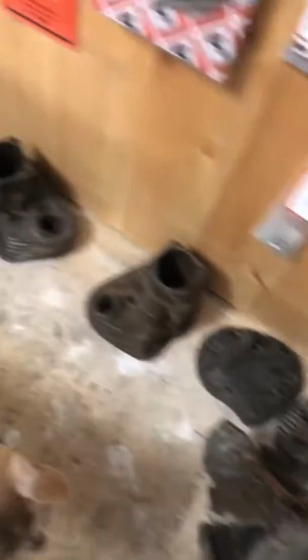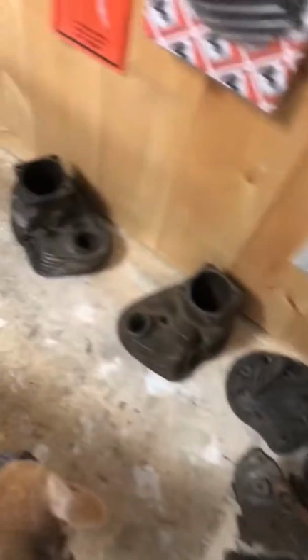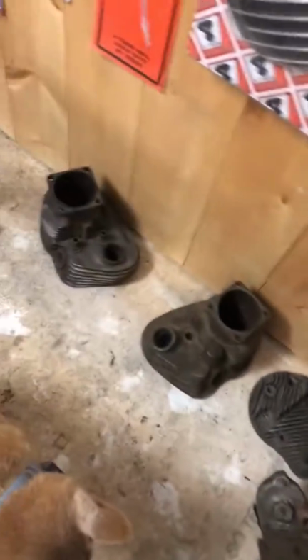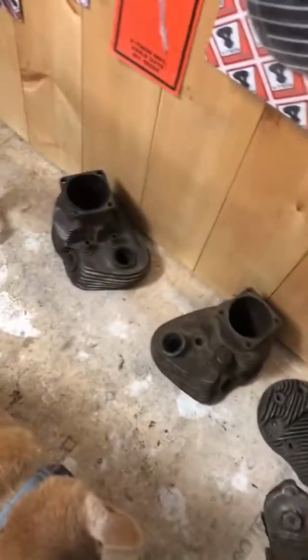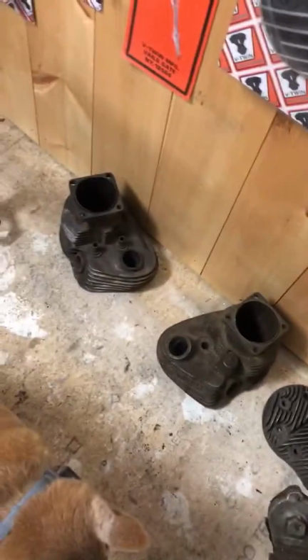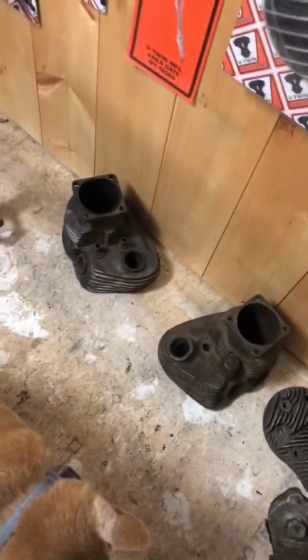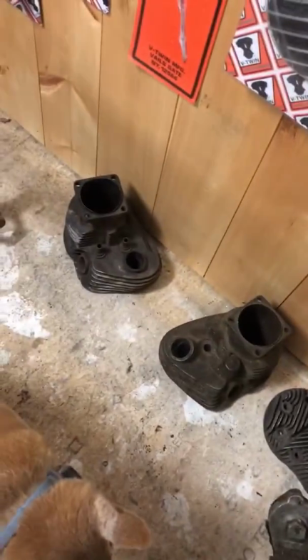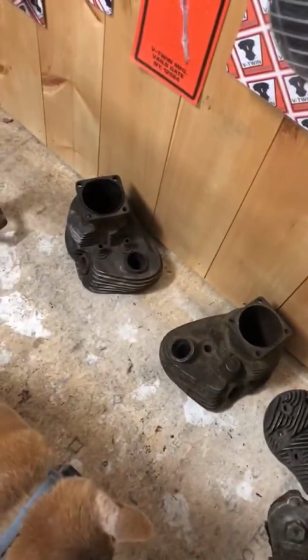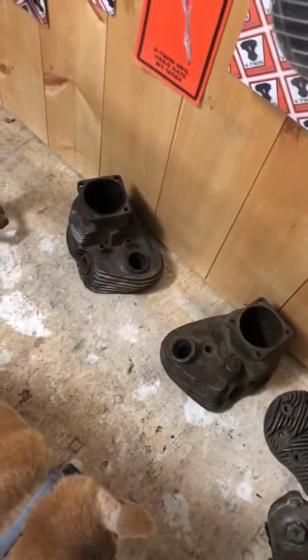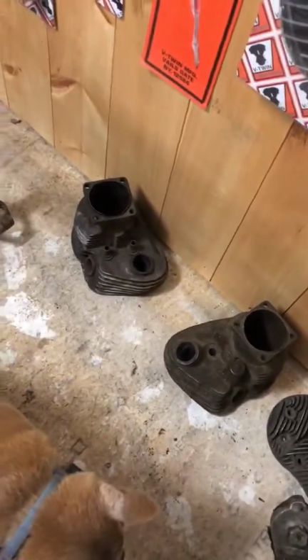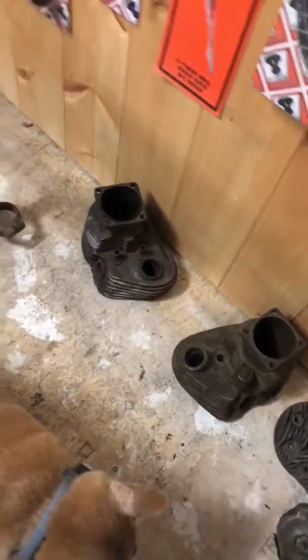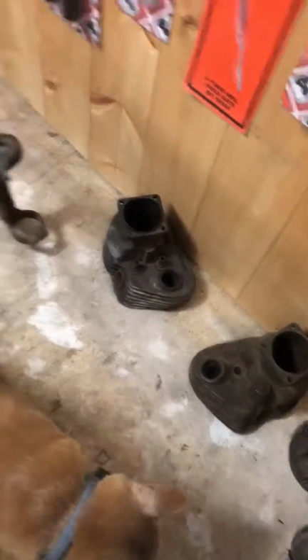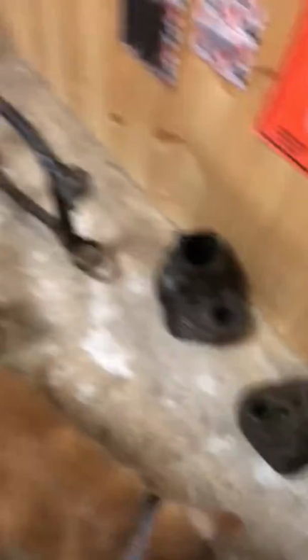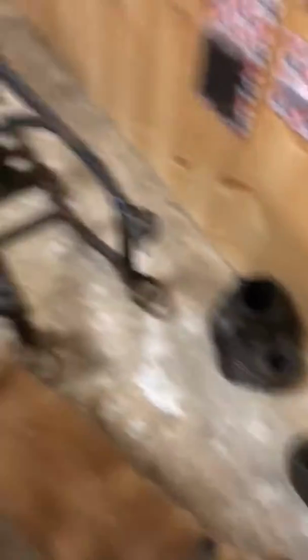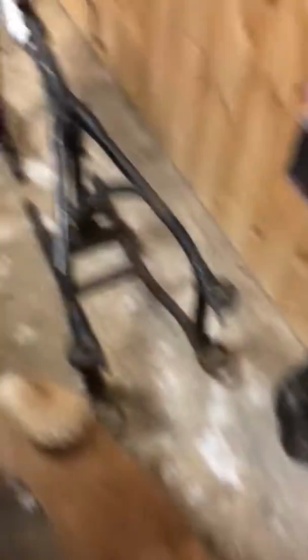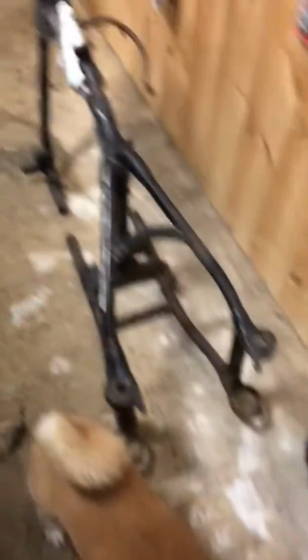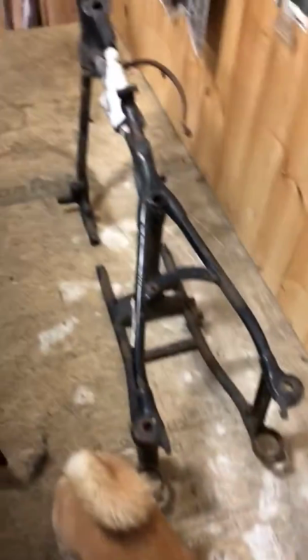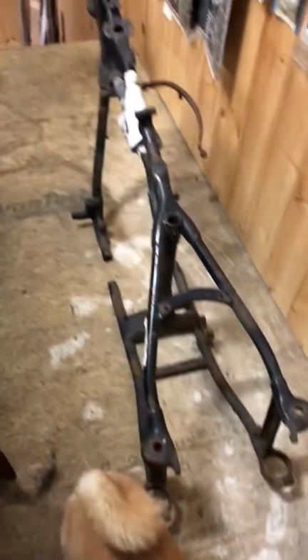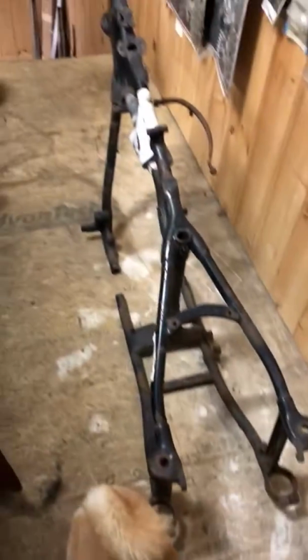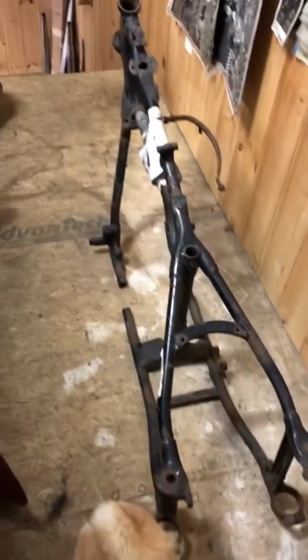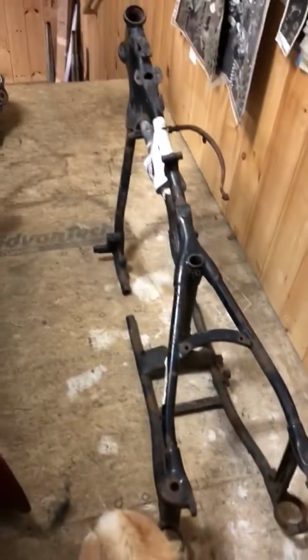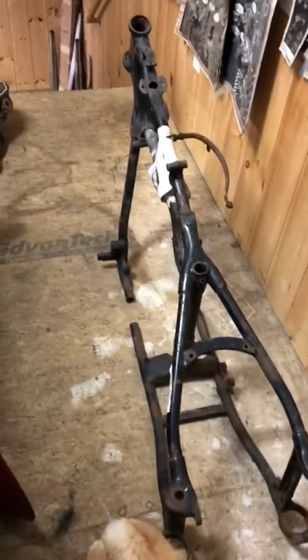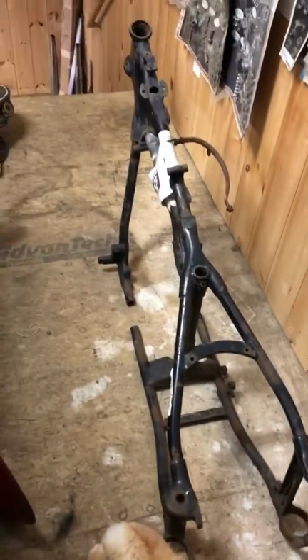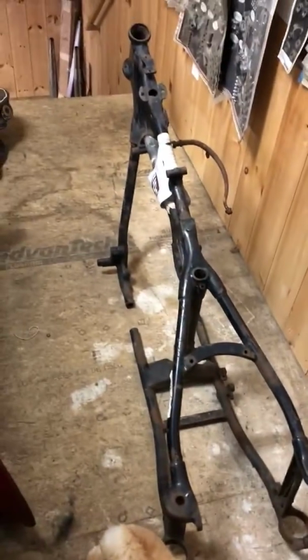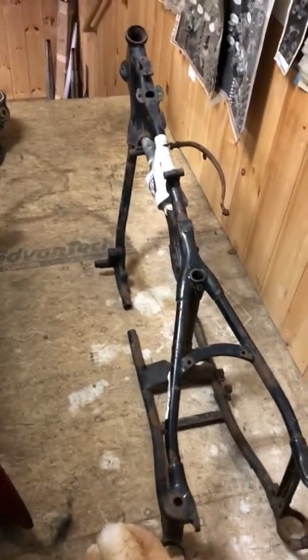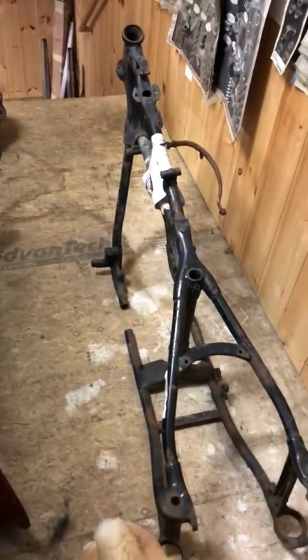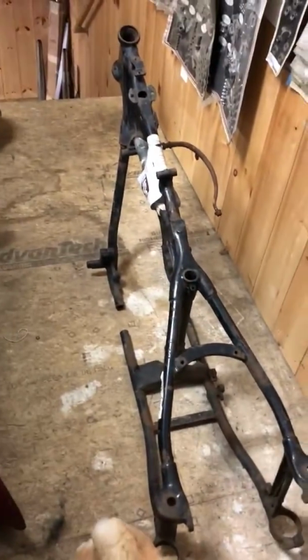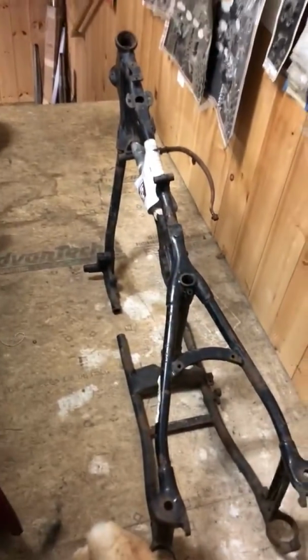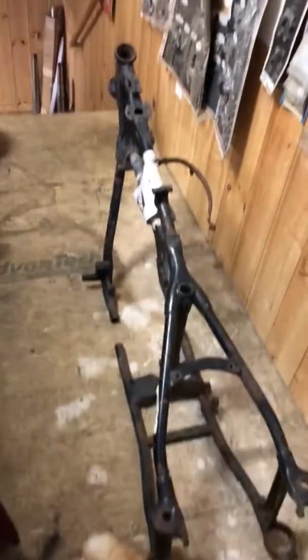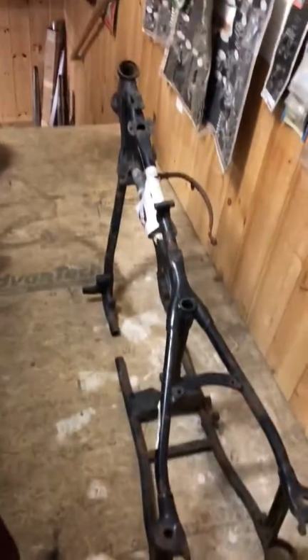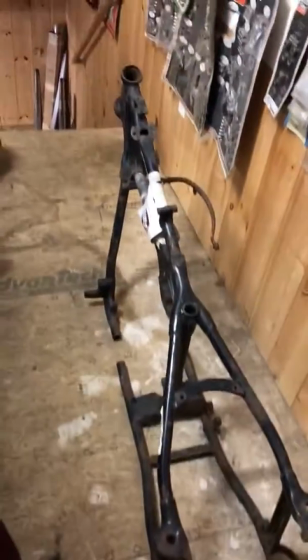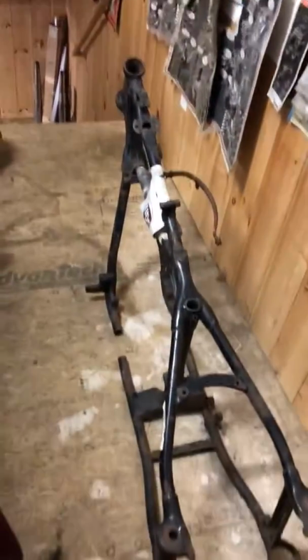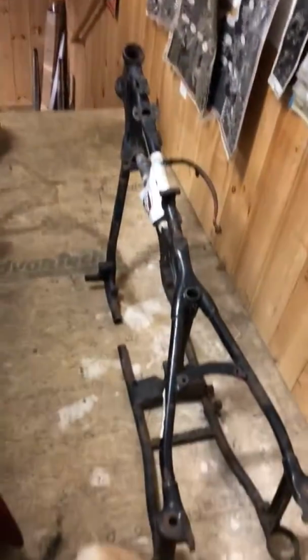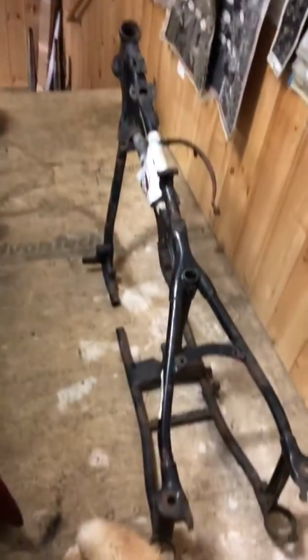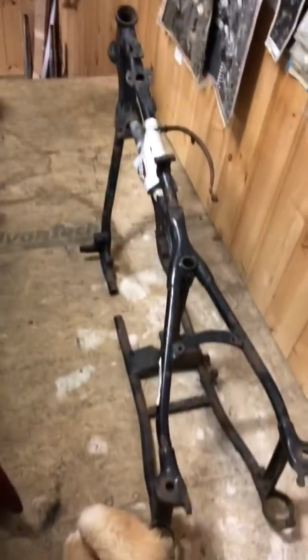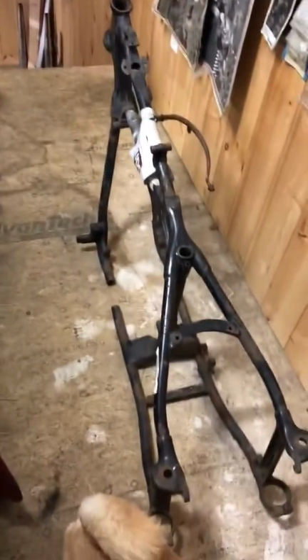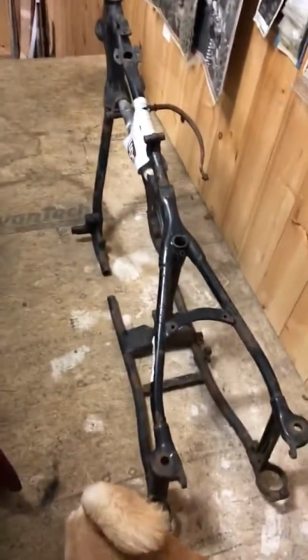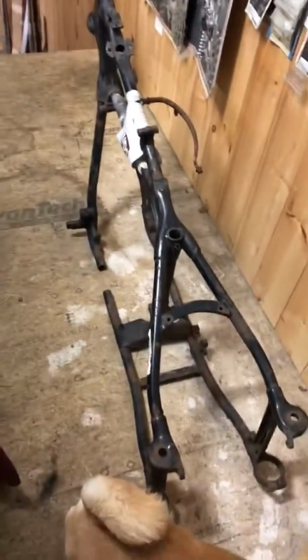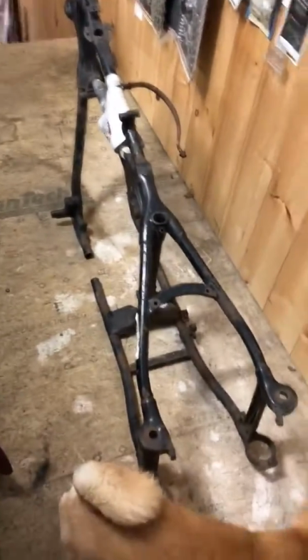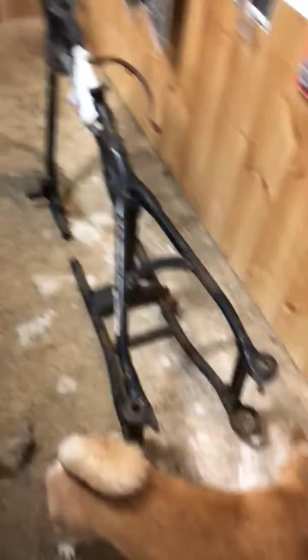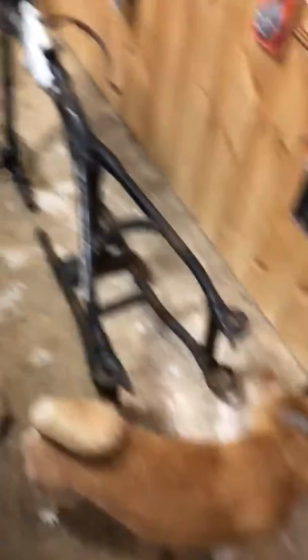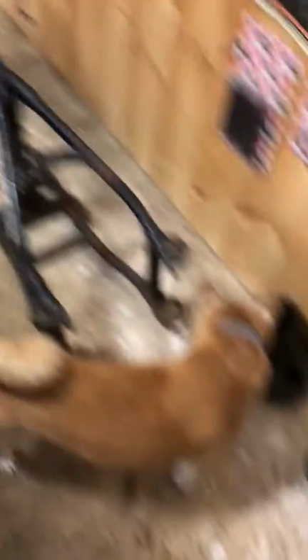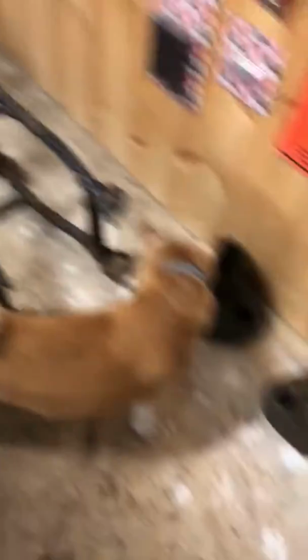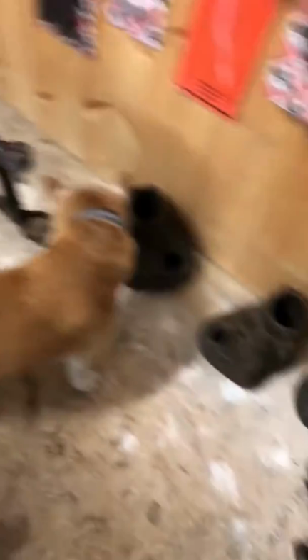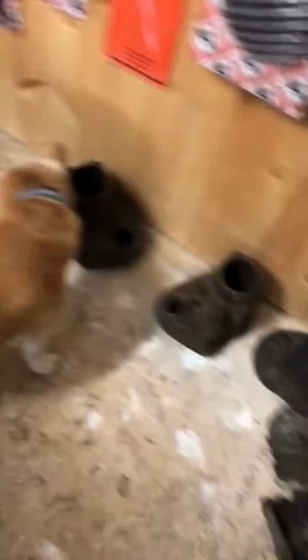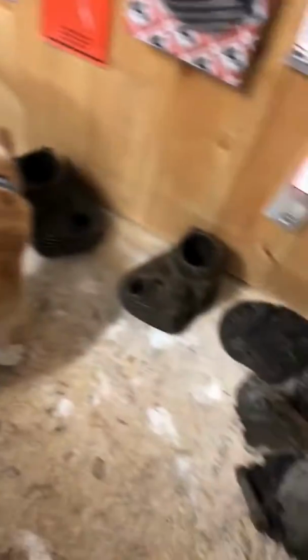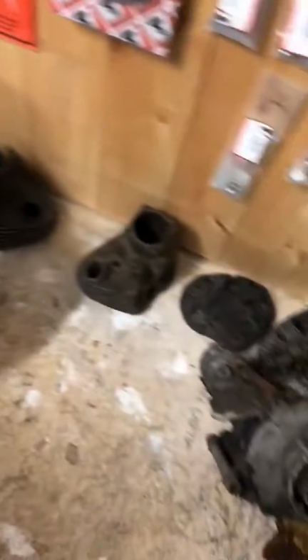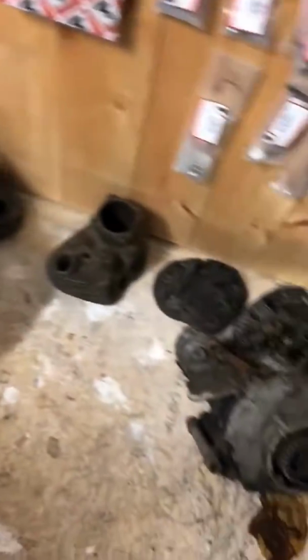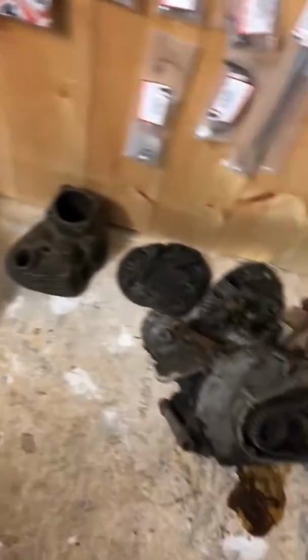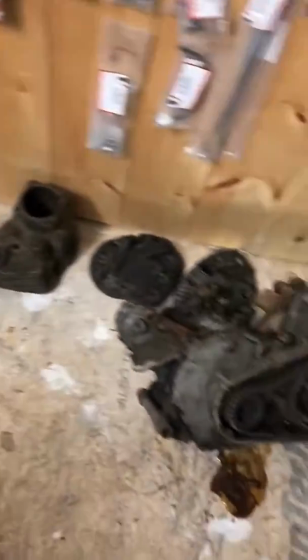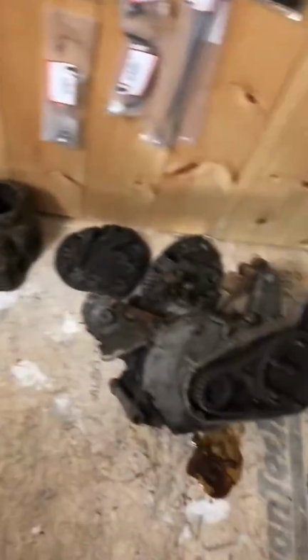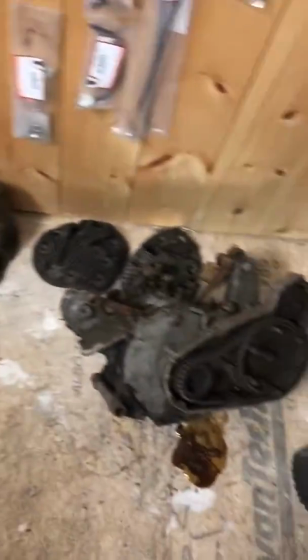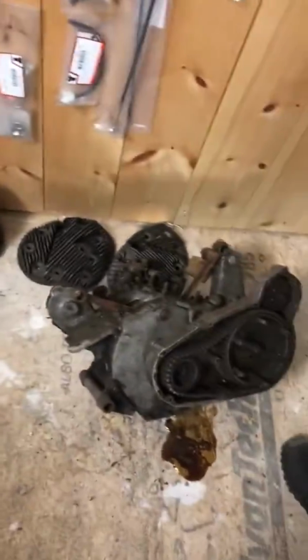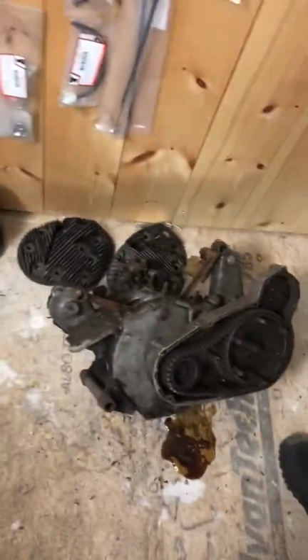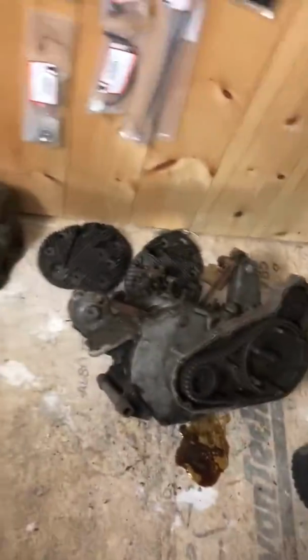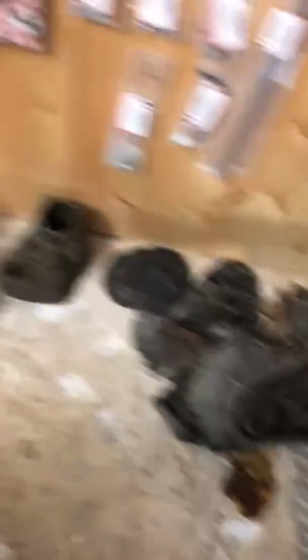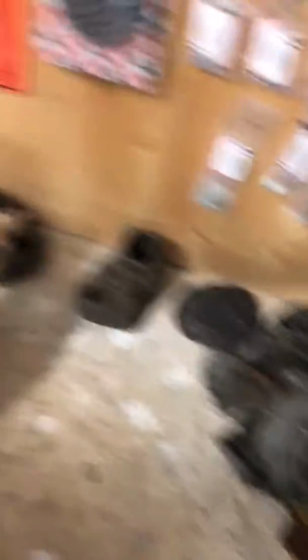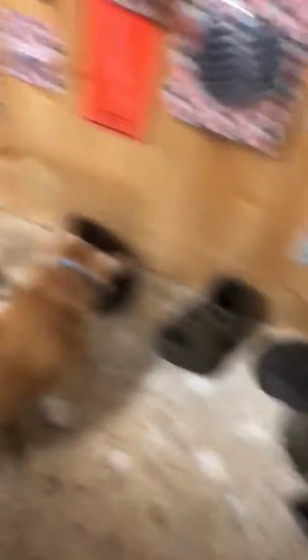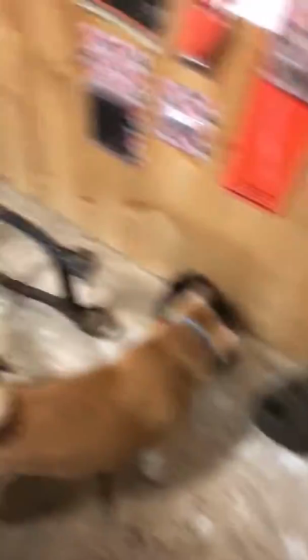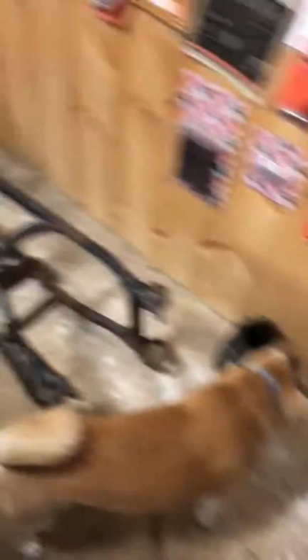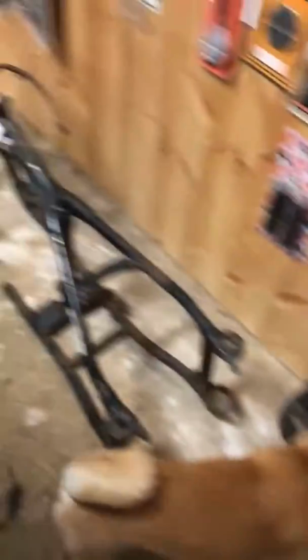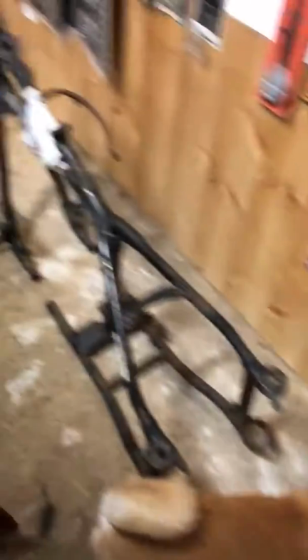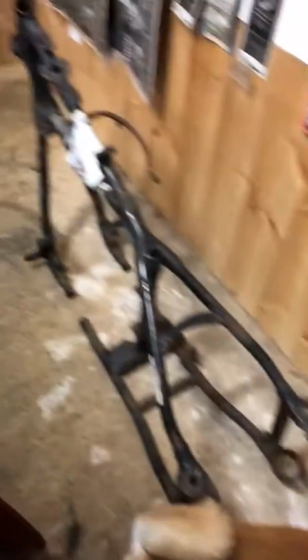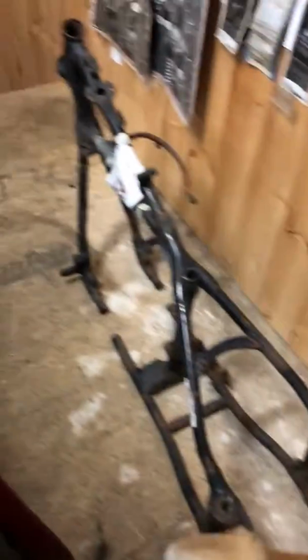Nice jugs, nice heads, nice frame — it's been messed with a little bit, but enough here to build yourself a nice bike with a little bit of elbow grease.